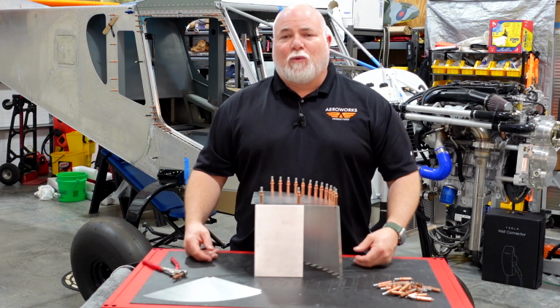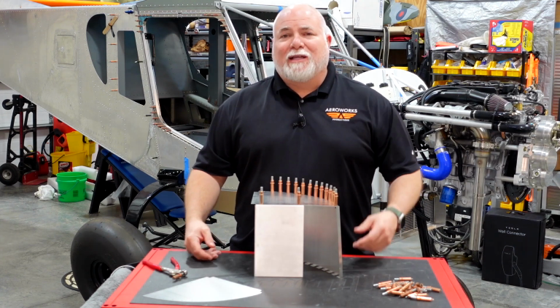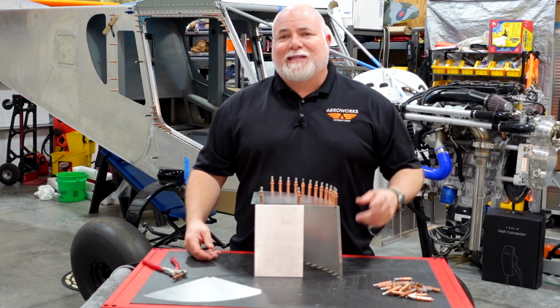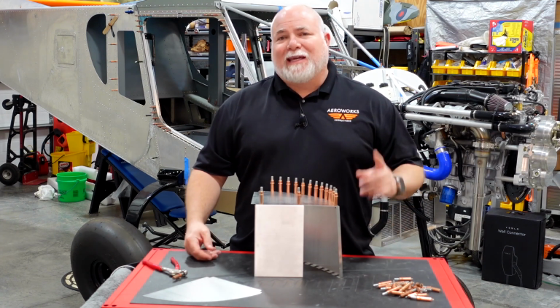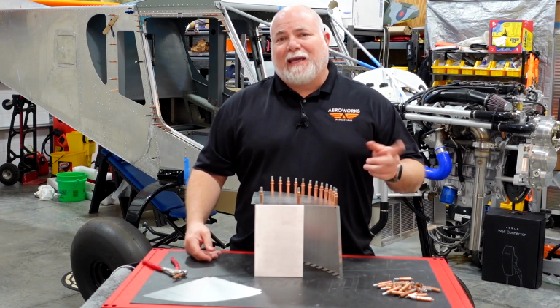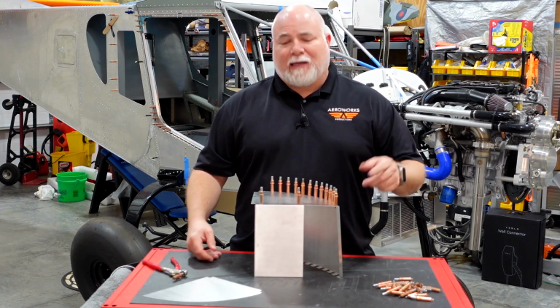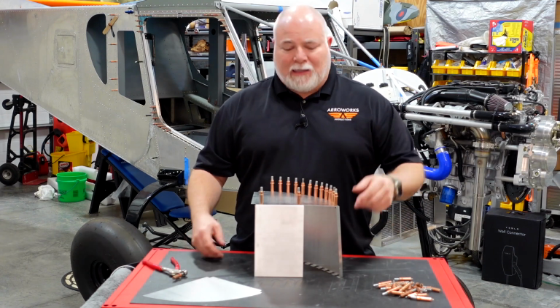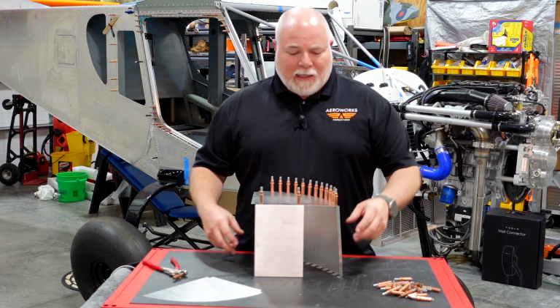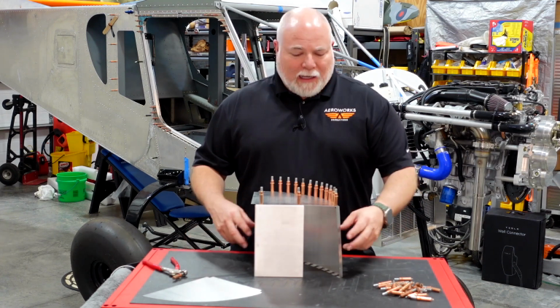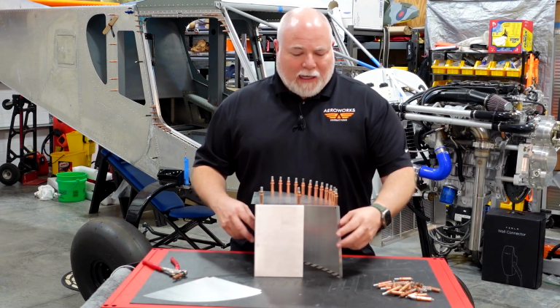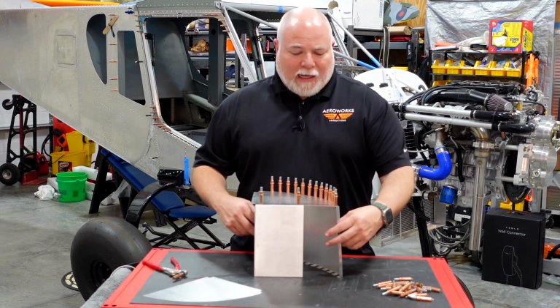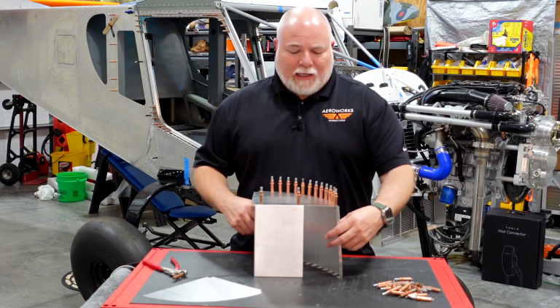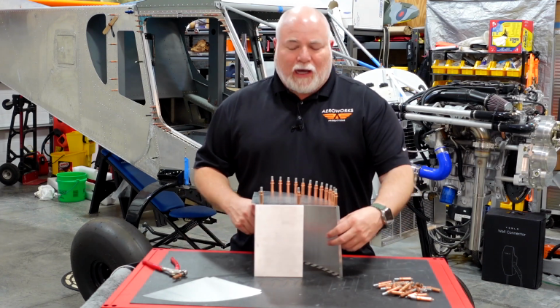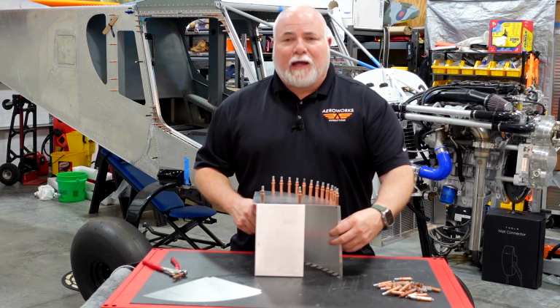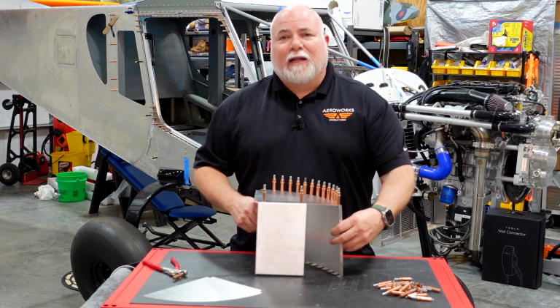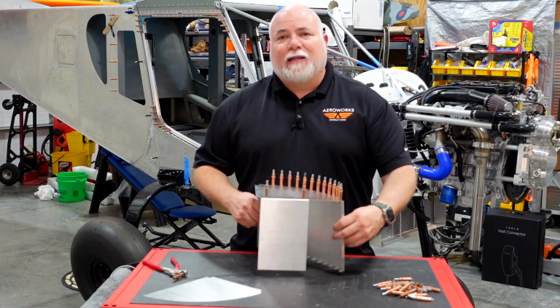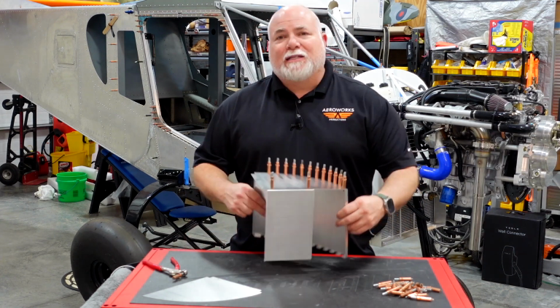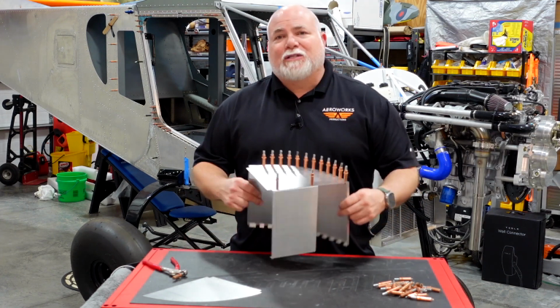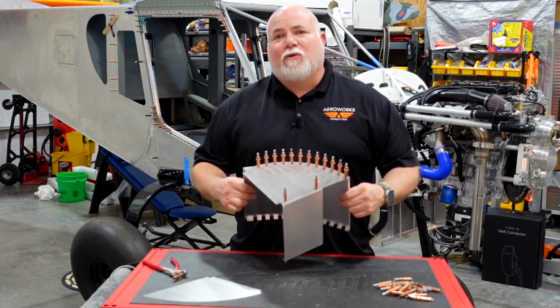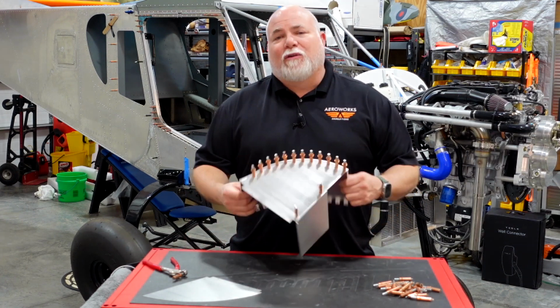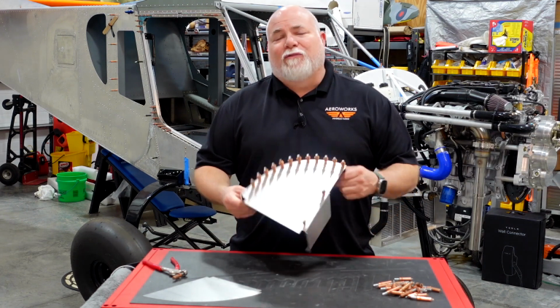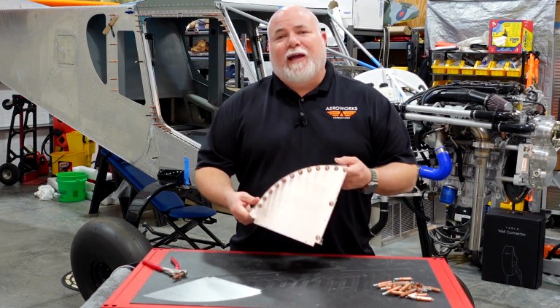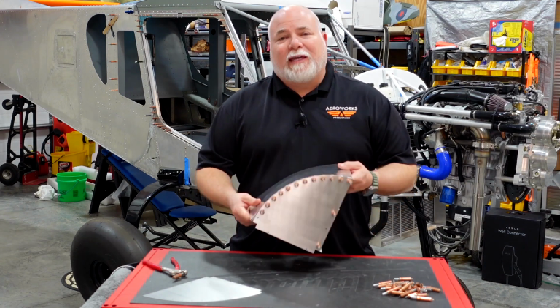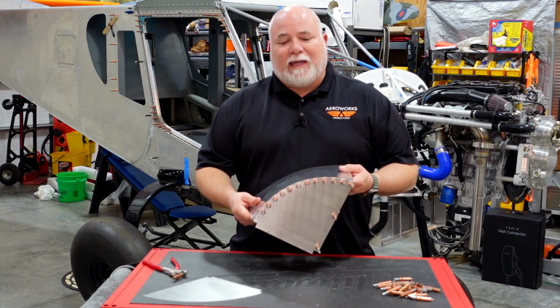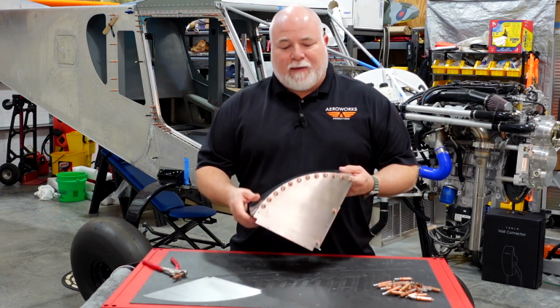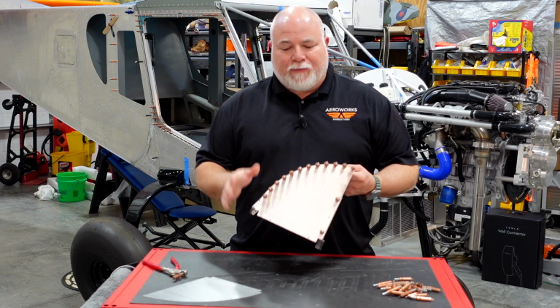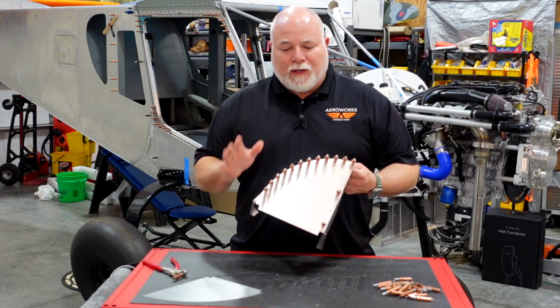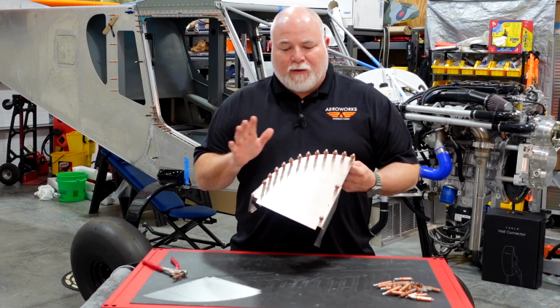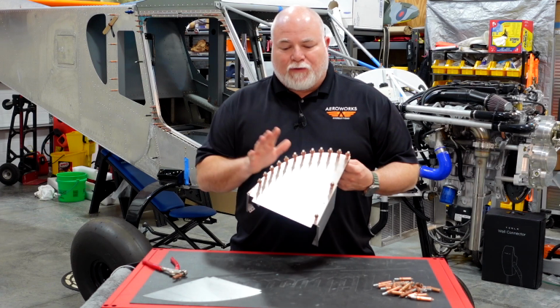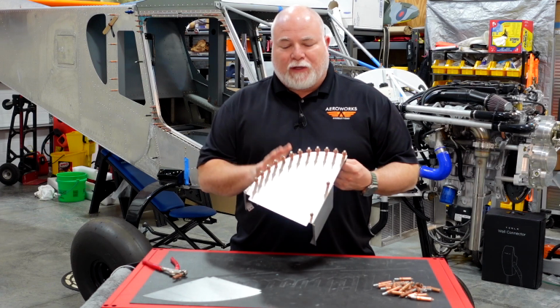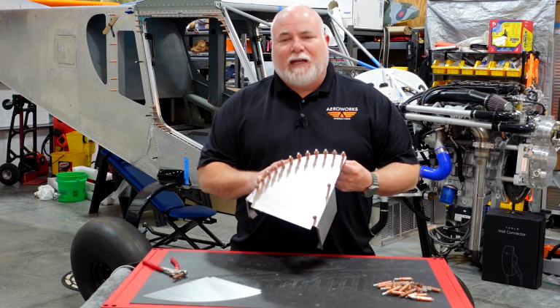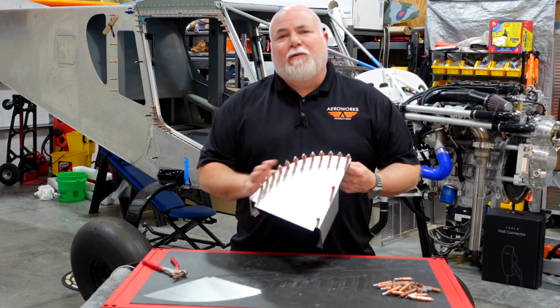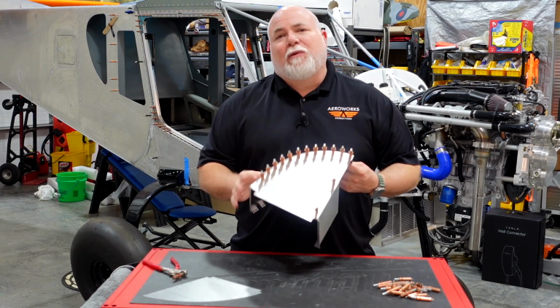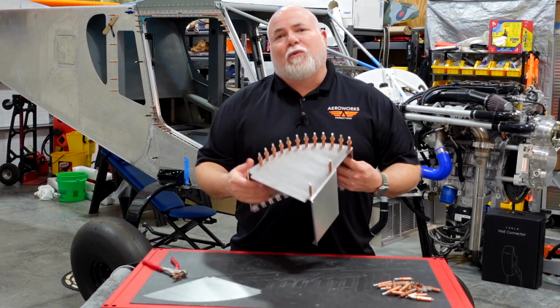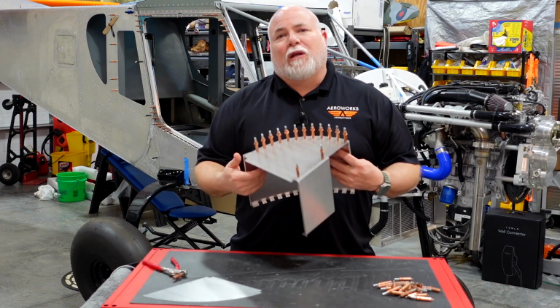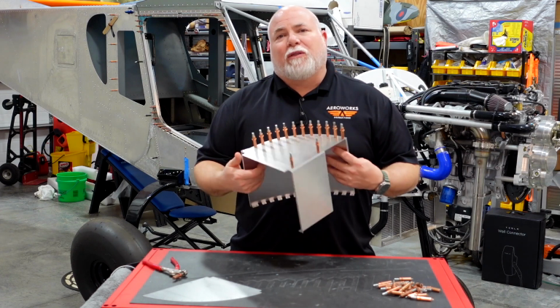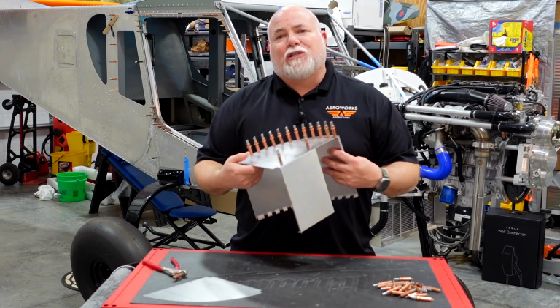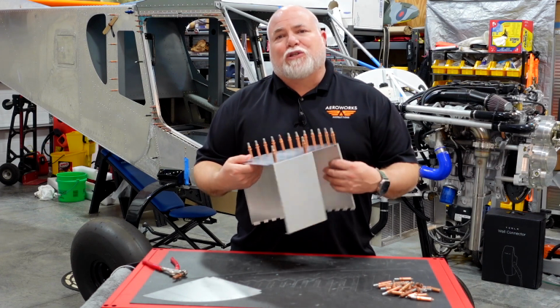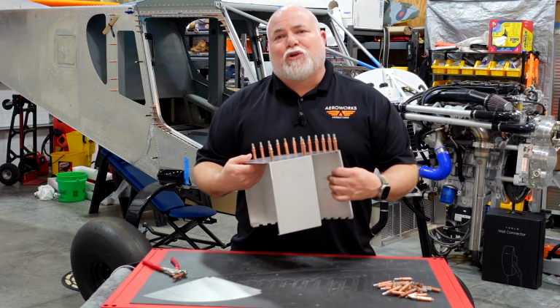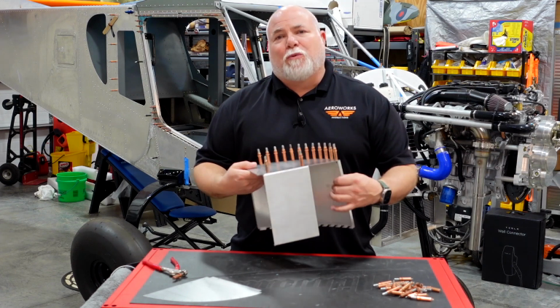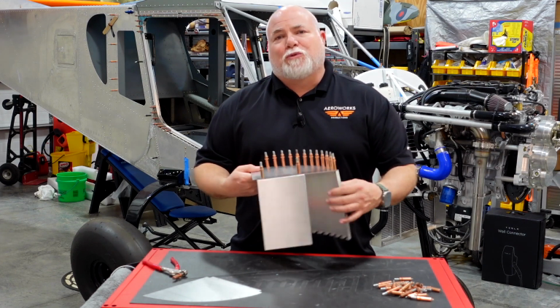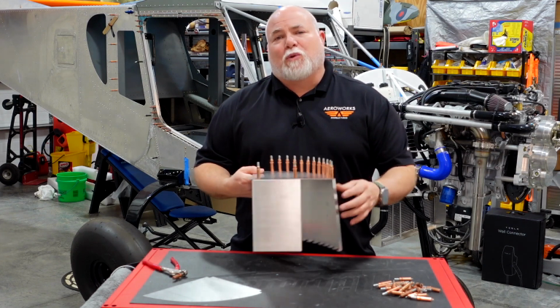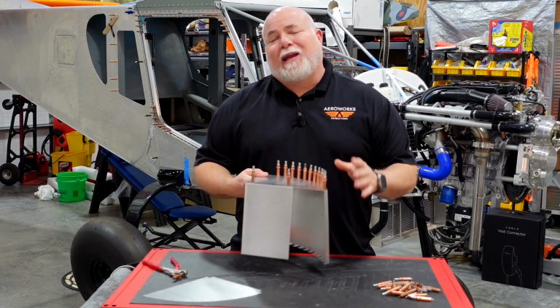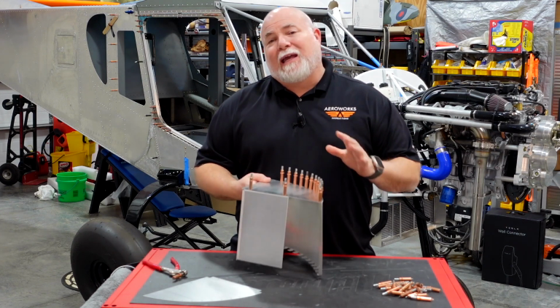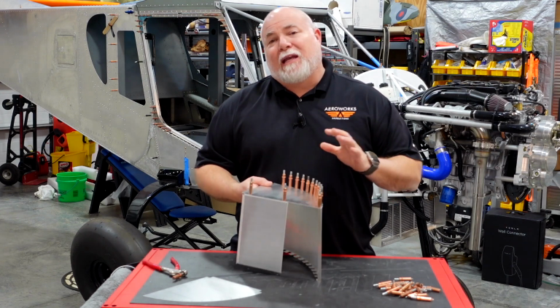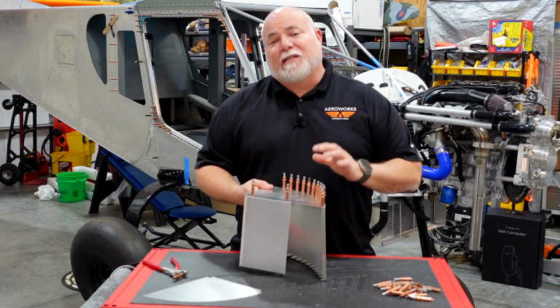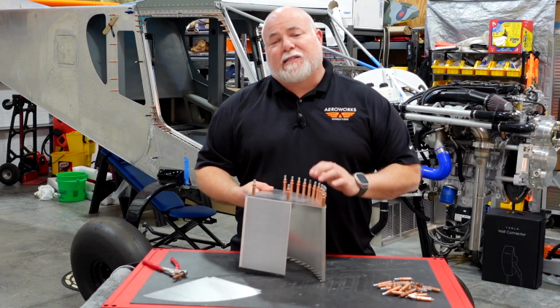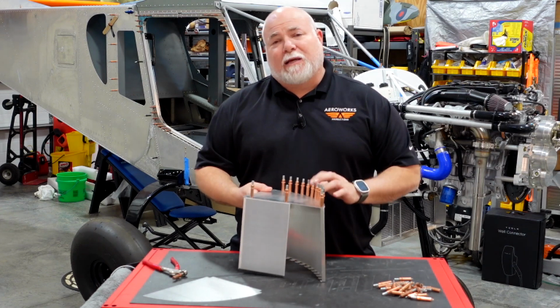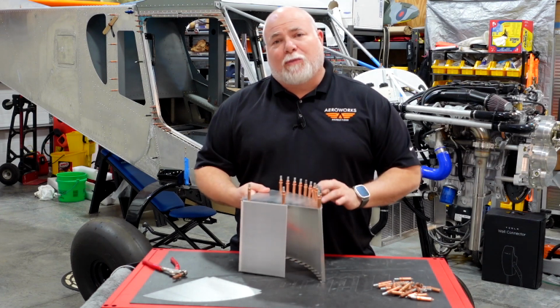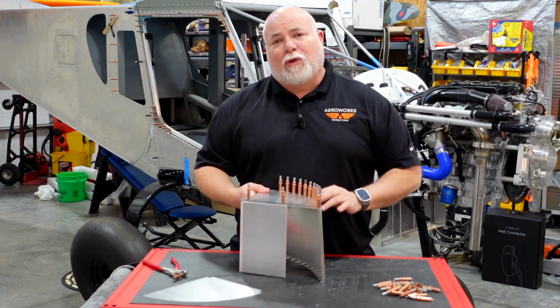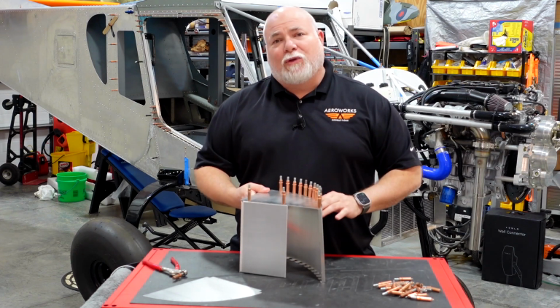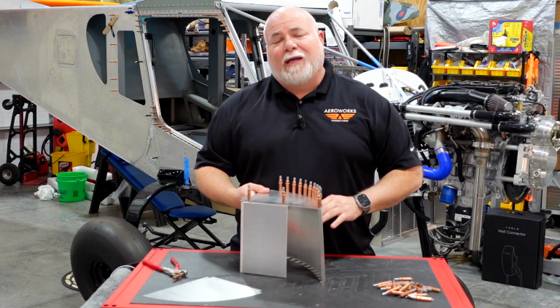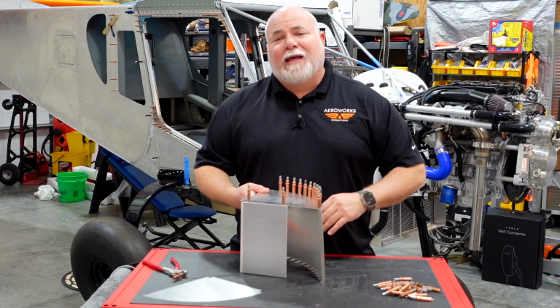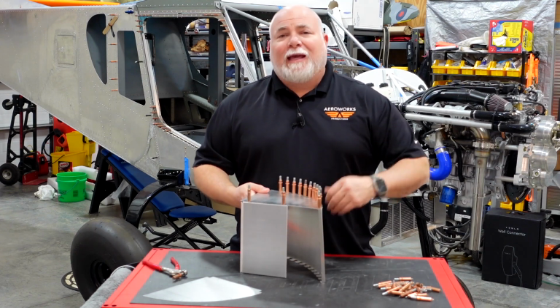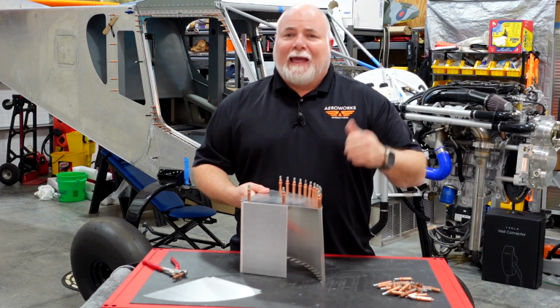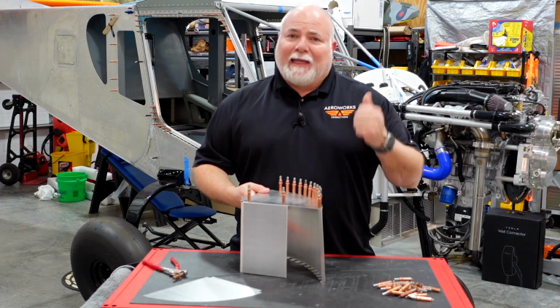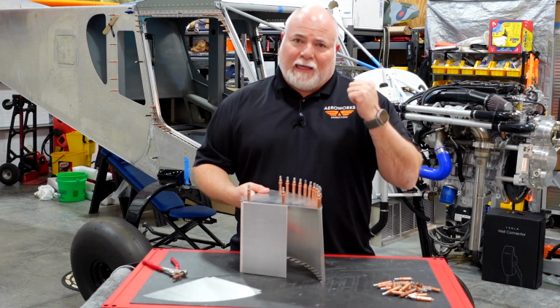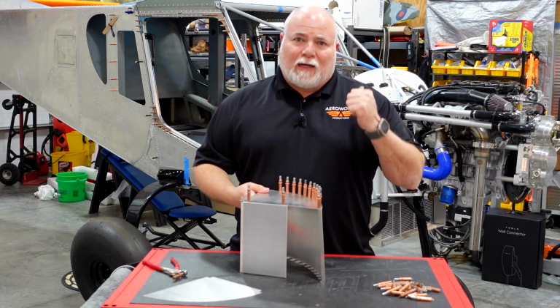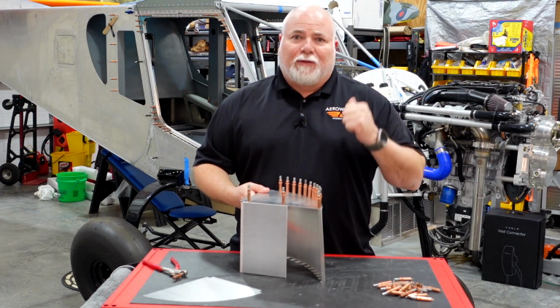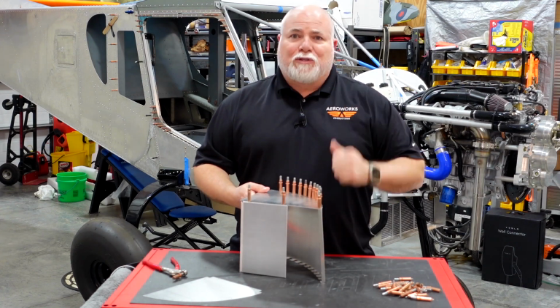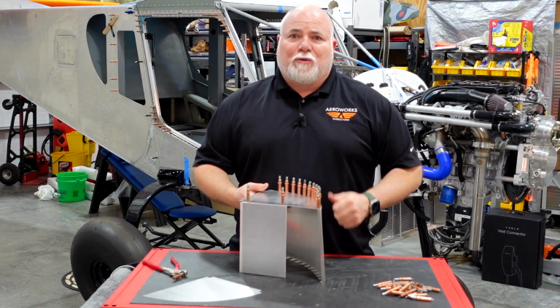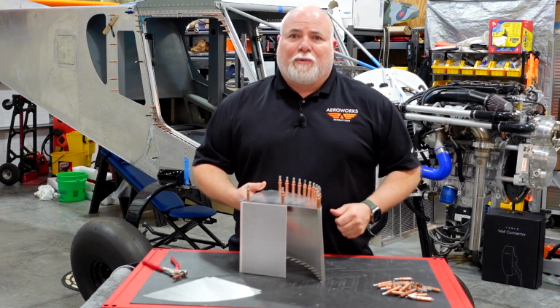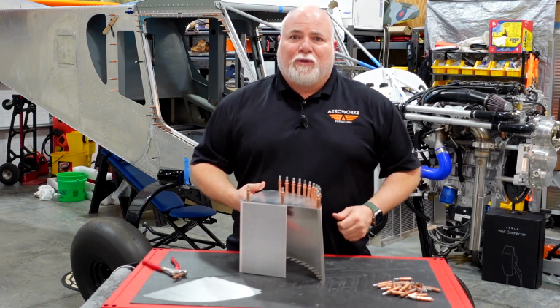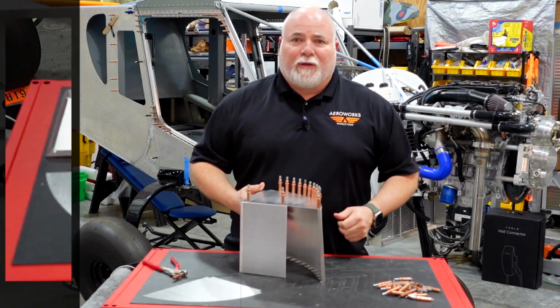I want to thank Jan and Alyssa over at Viking for getting me one of these scoops. We're going to get it assembled and get it on the Super Duty.